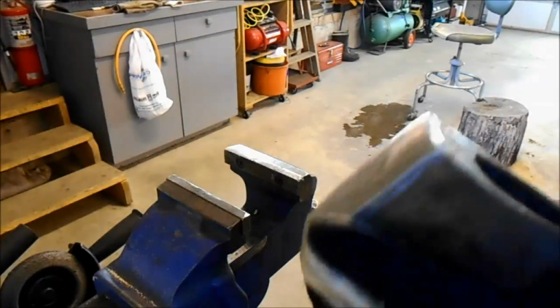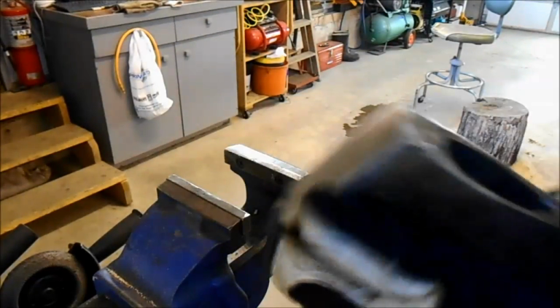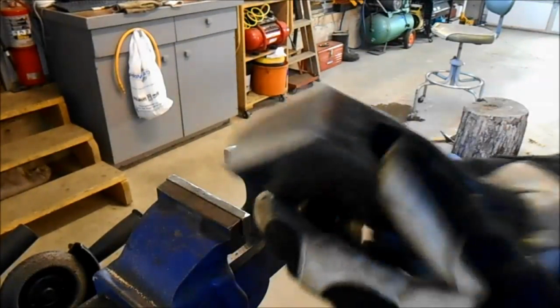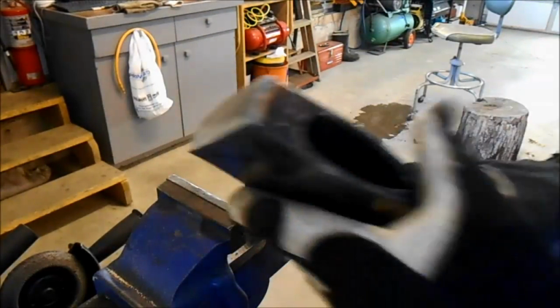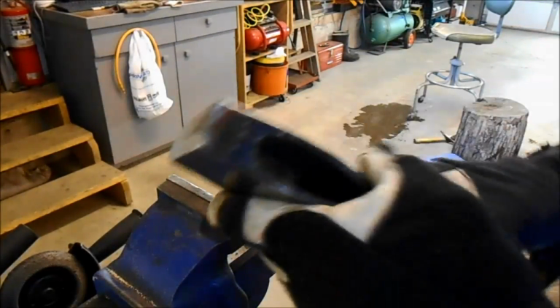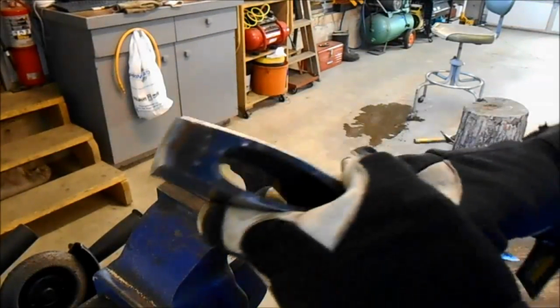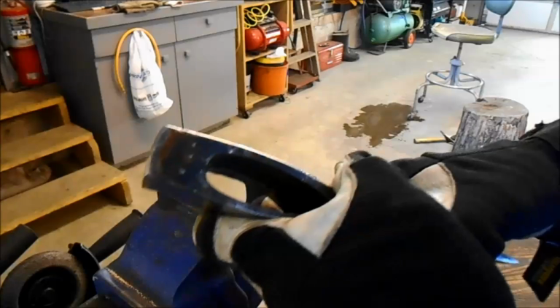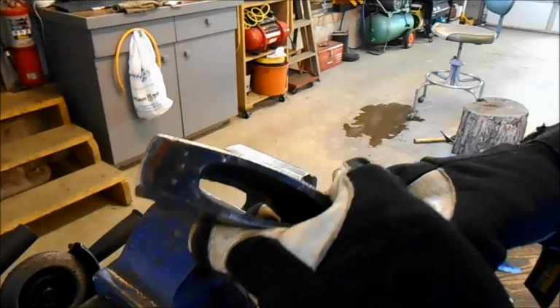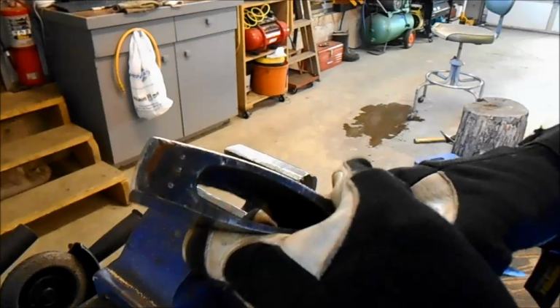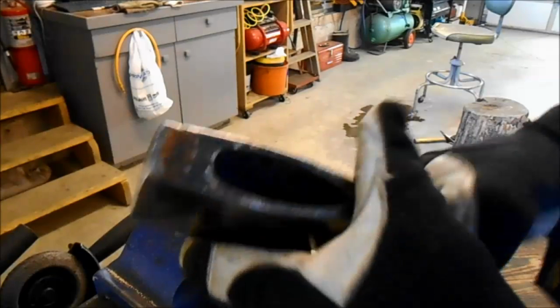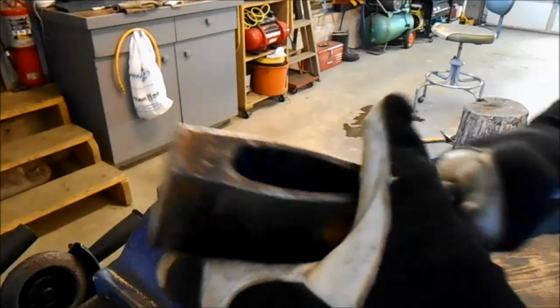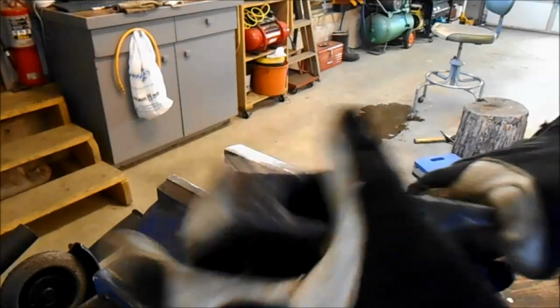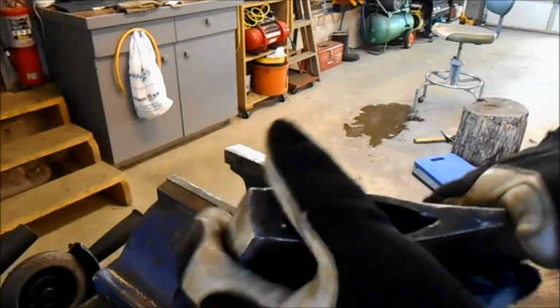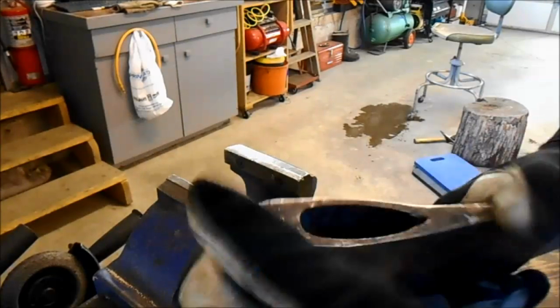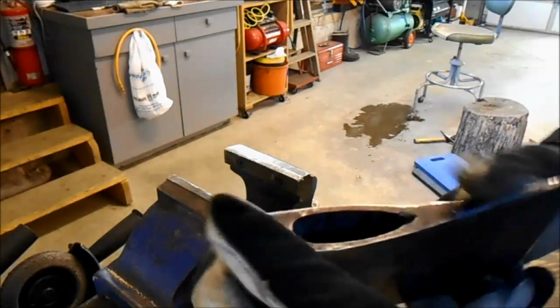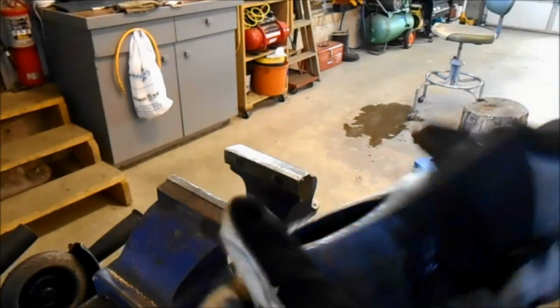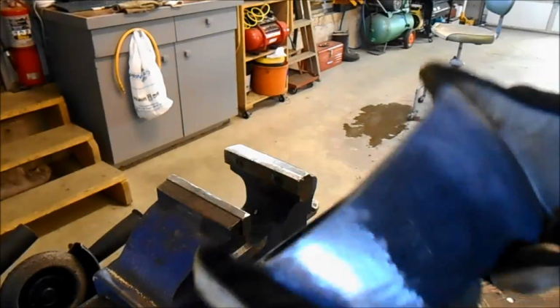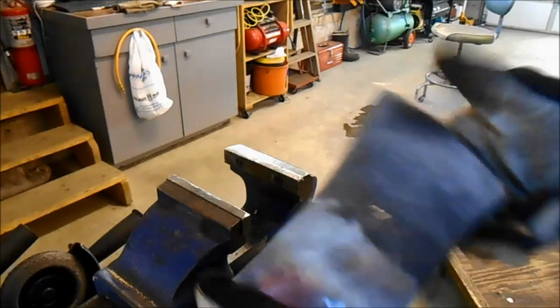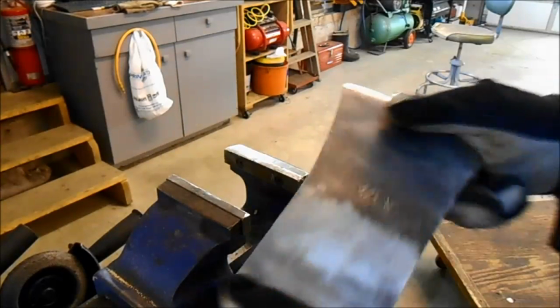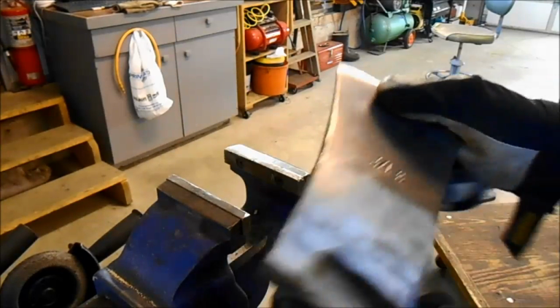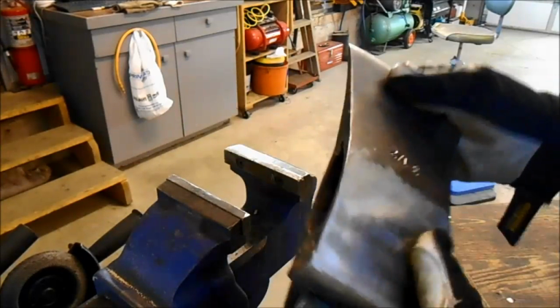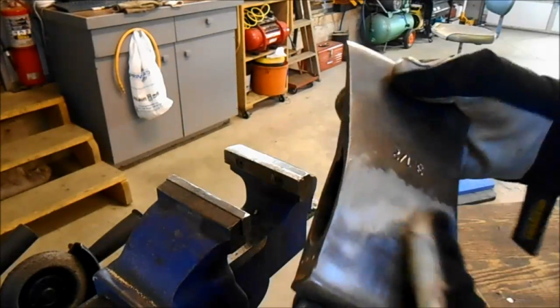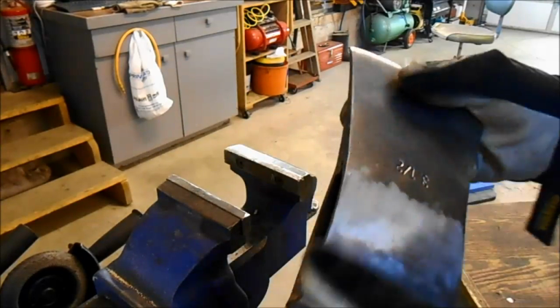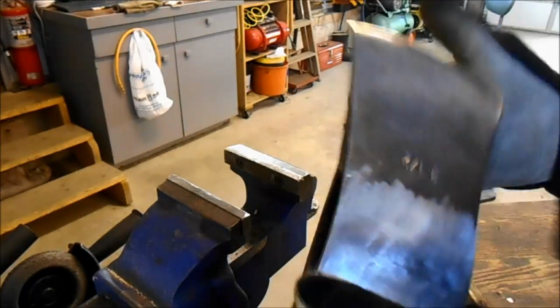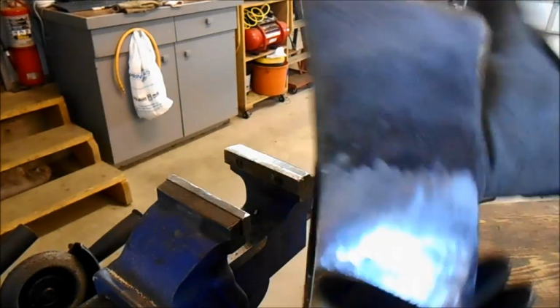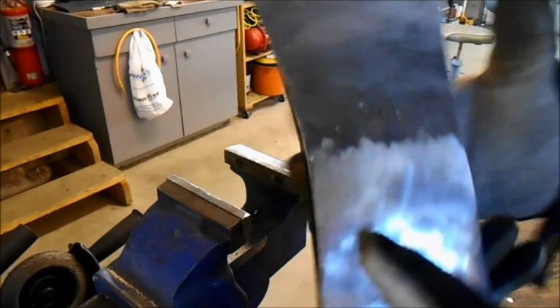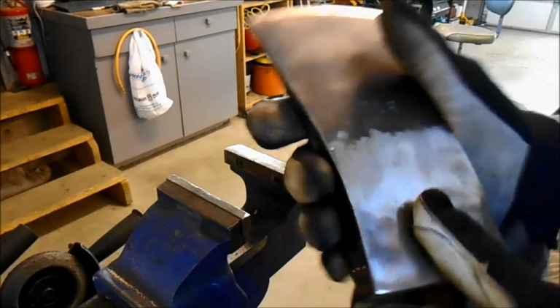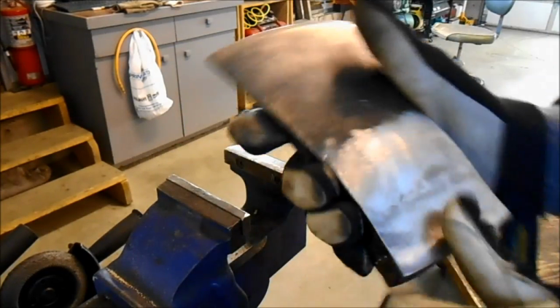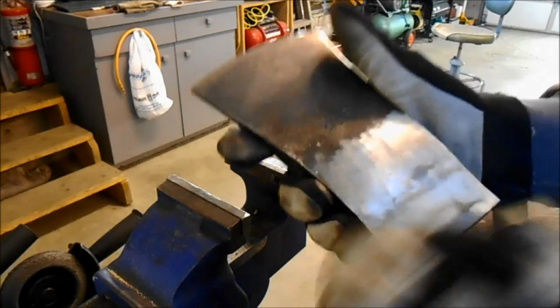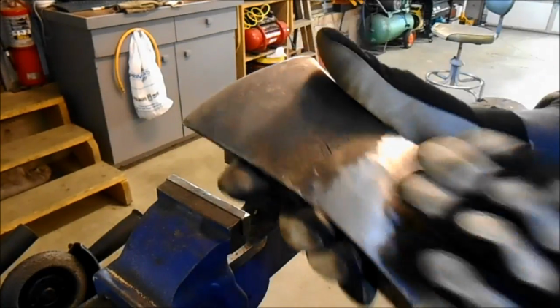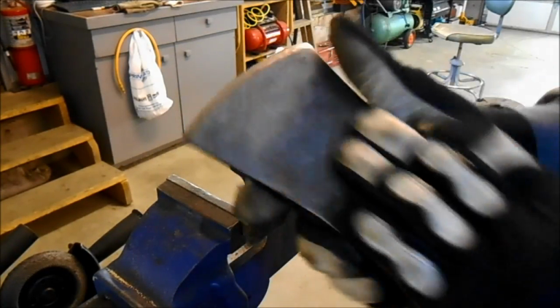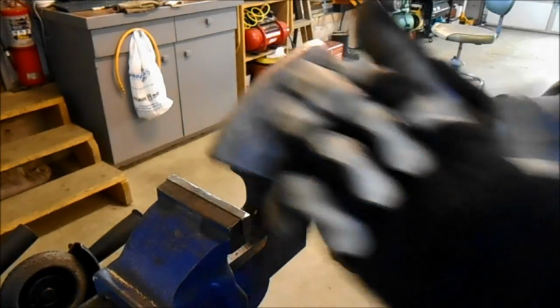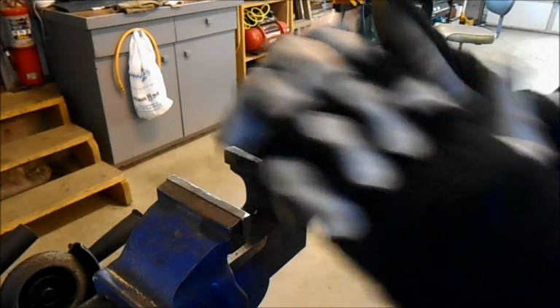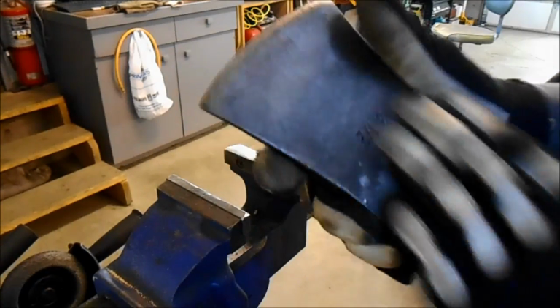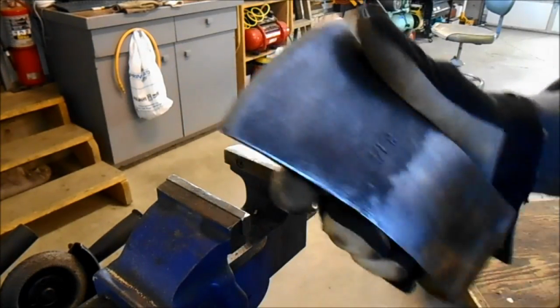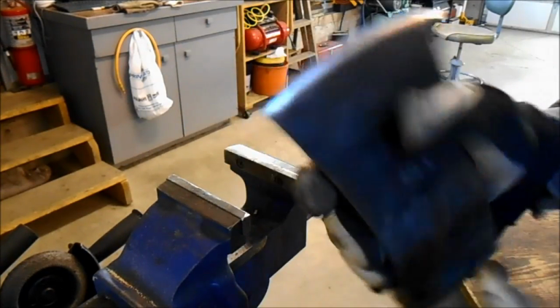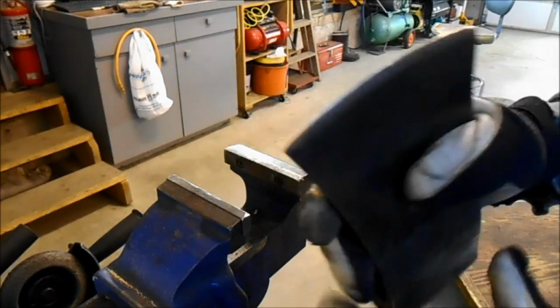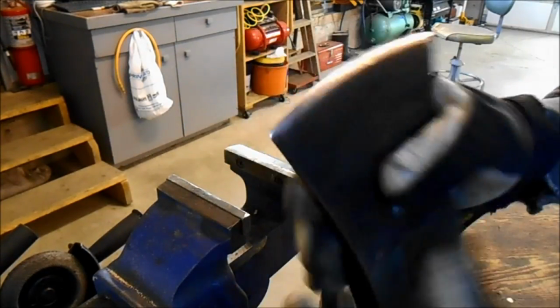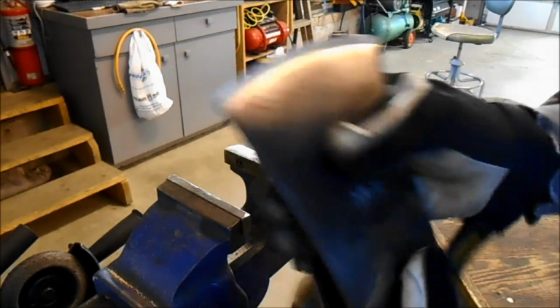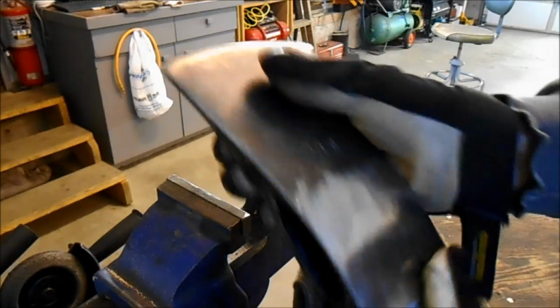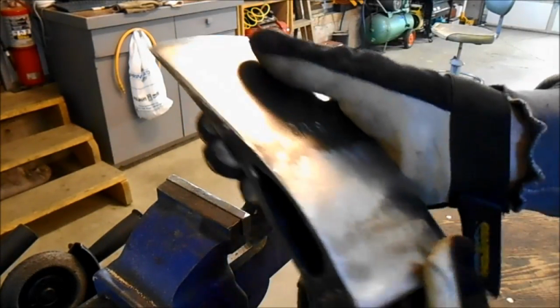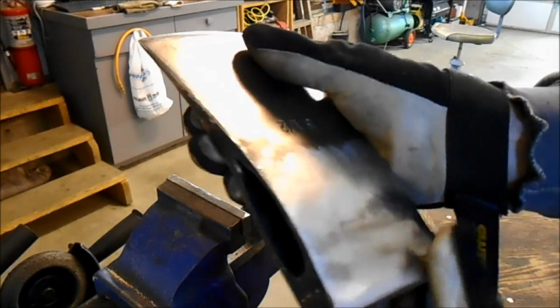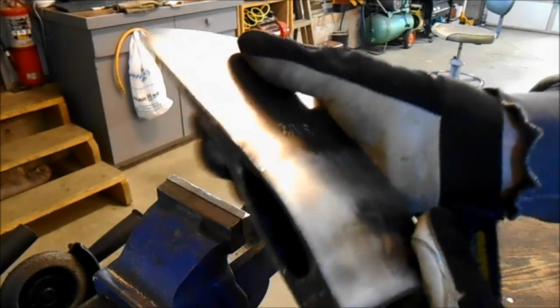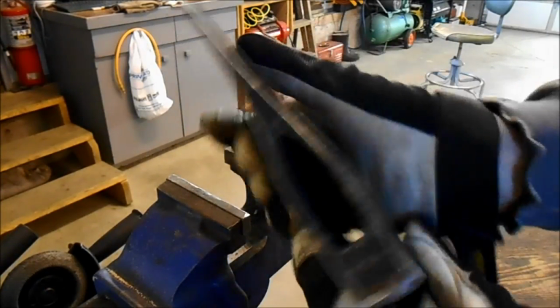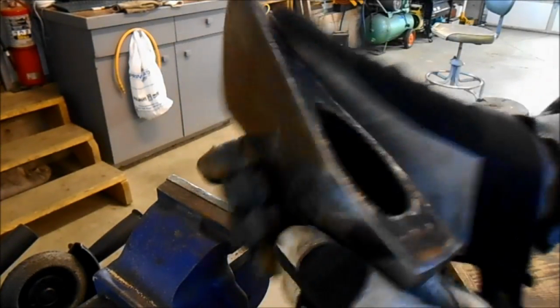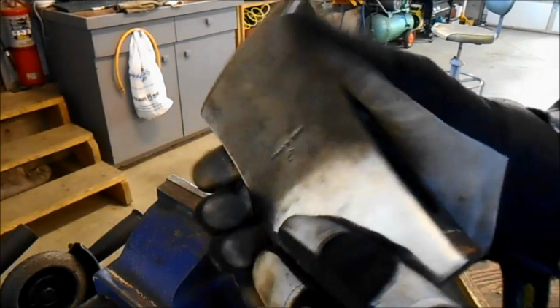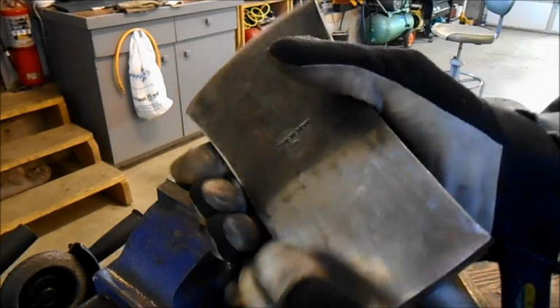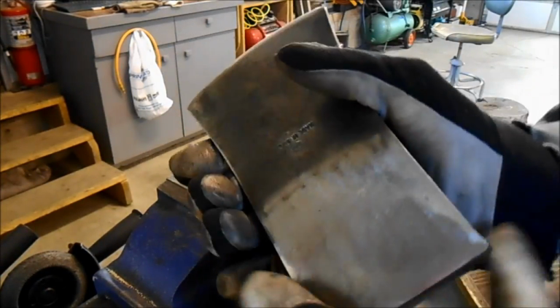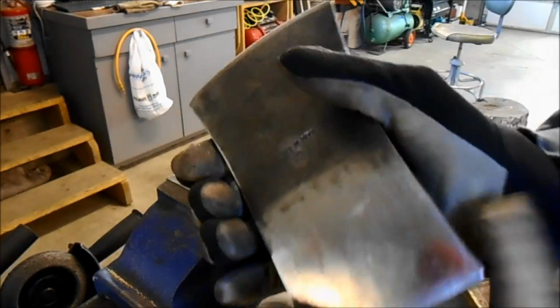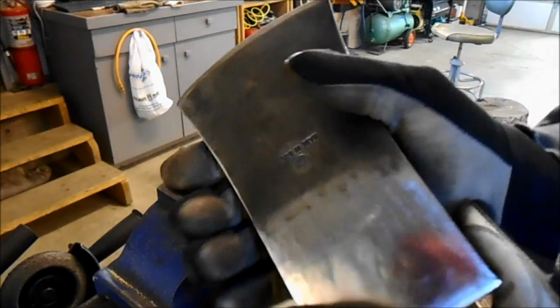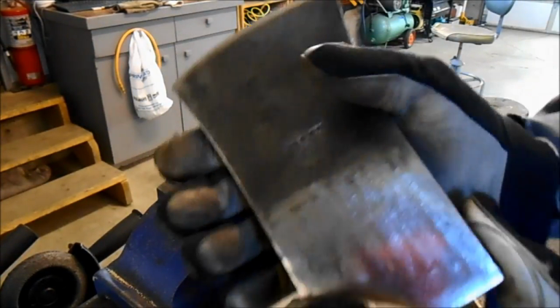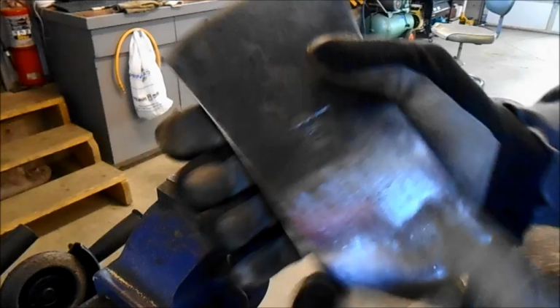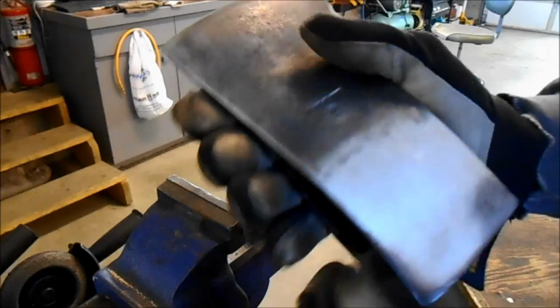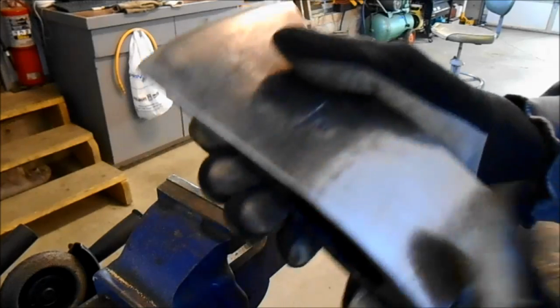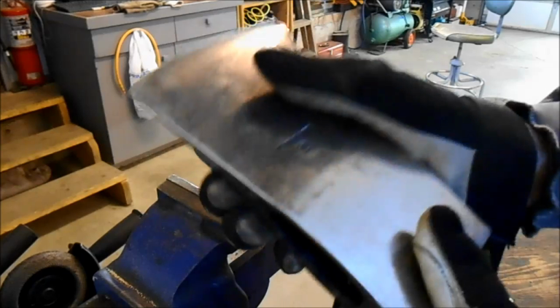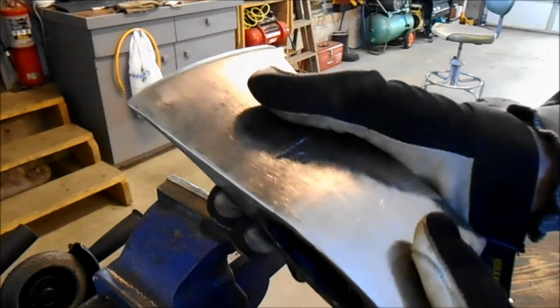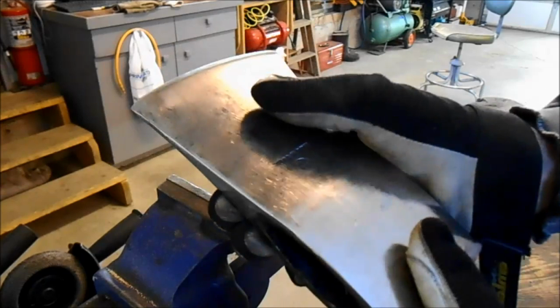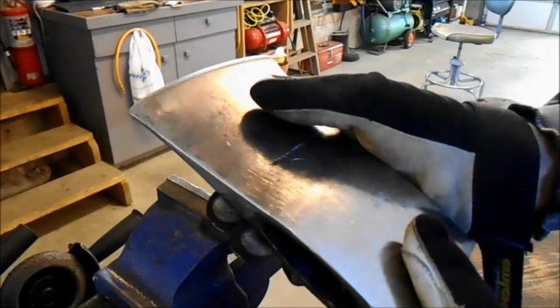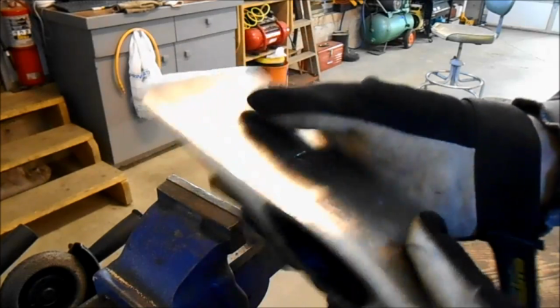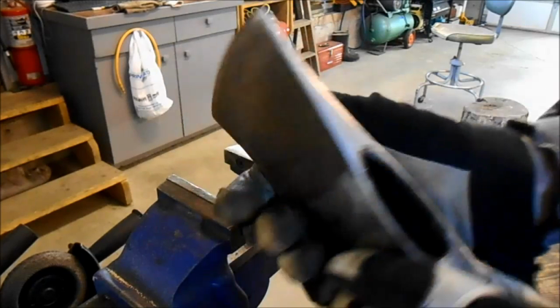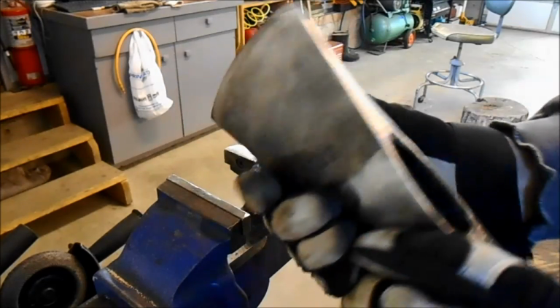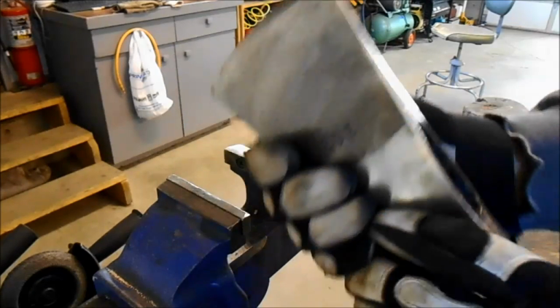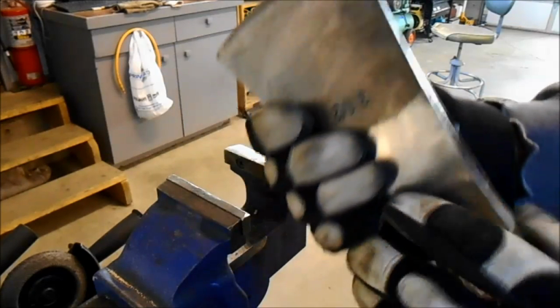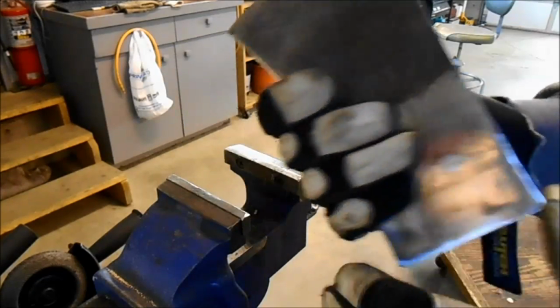Alright, bottom marked. Now I'm going to finish polishing and sharpening this axe up. I'm going to put a new handle on all three.